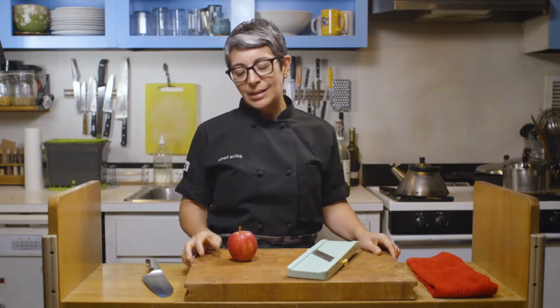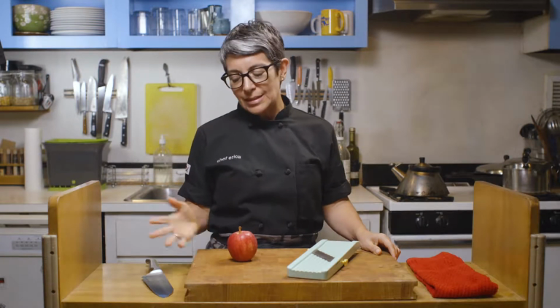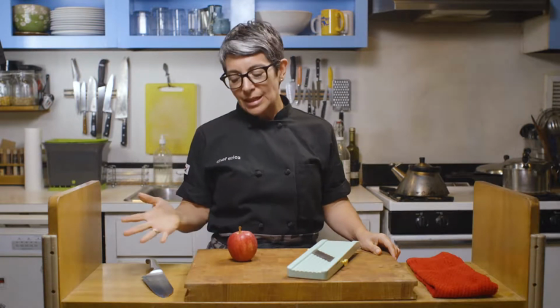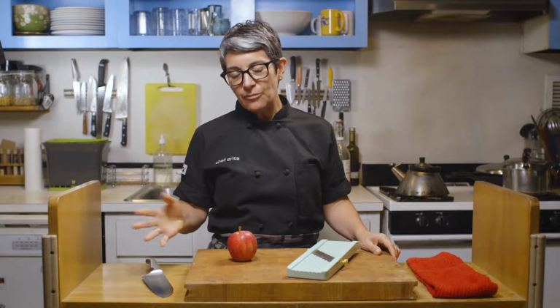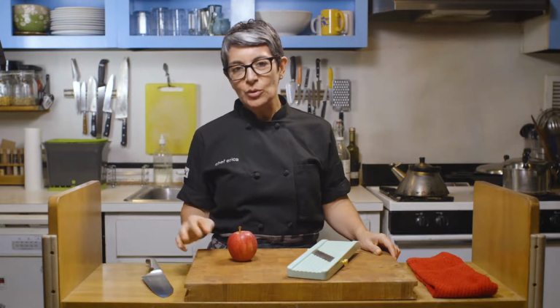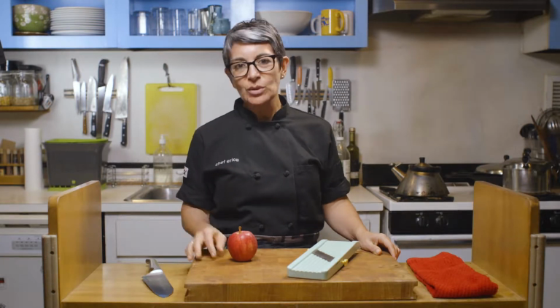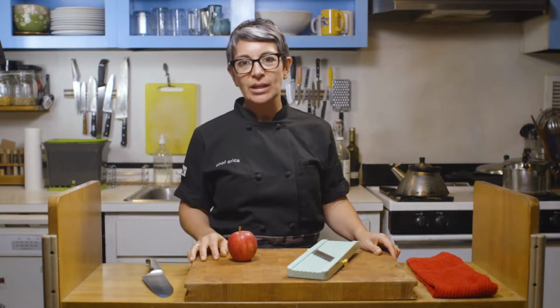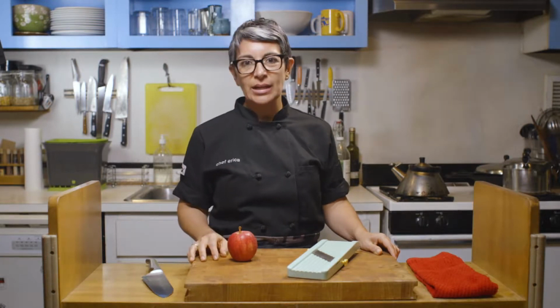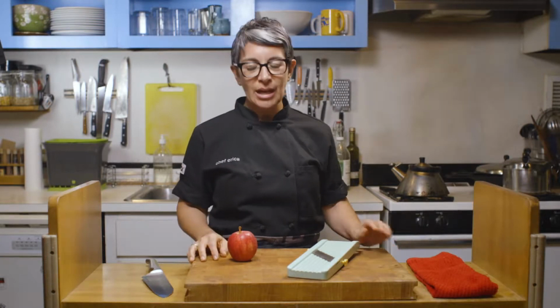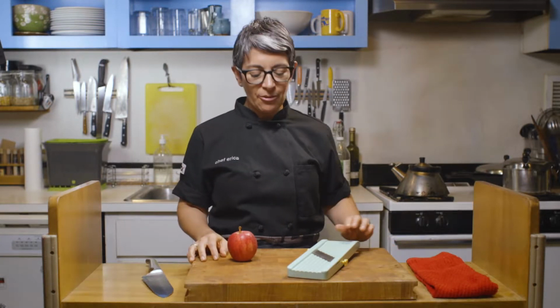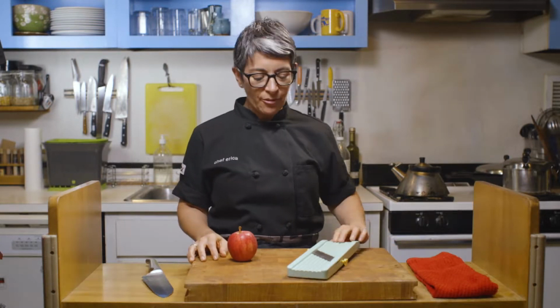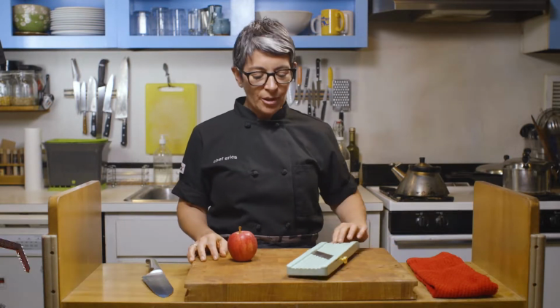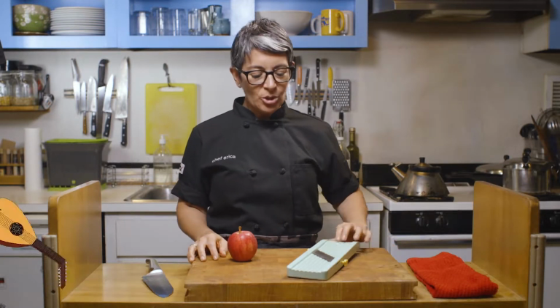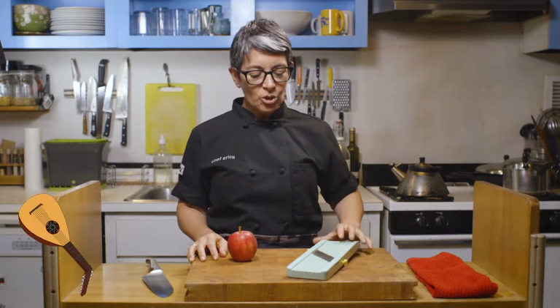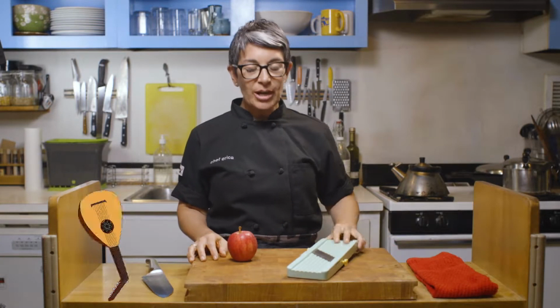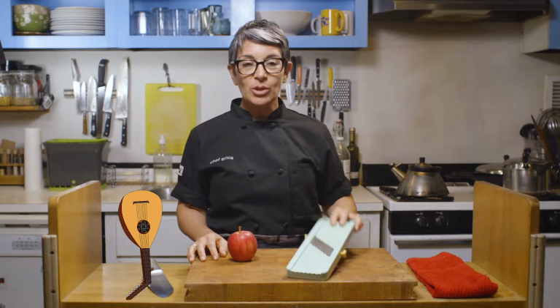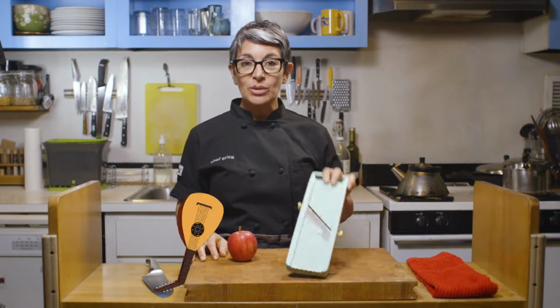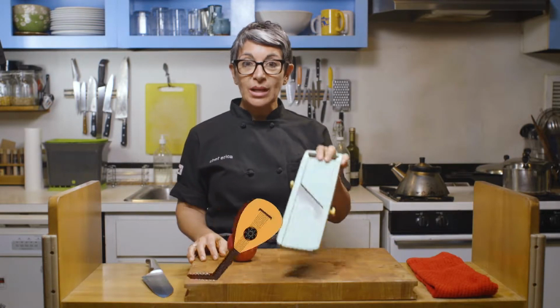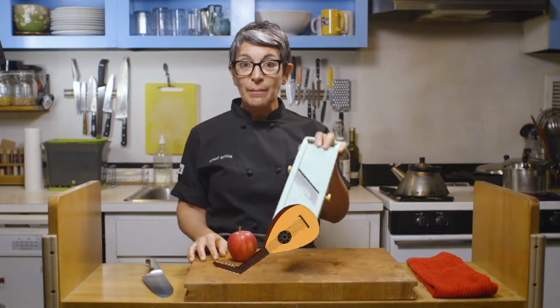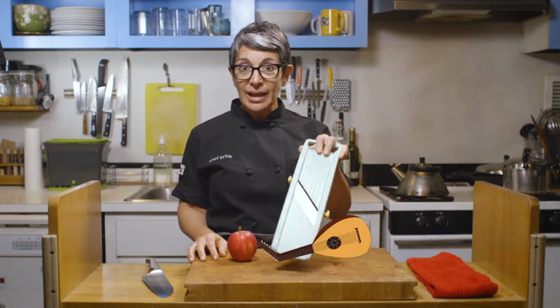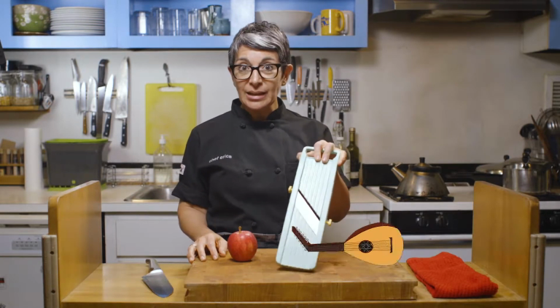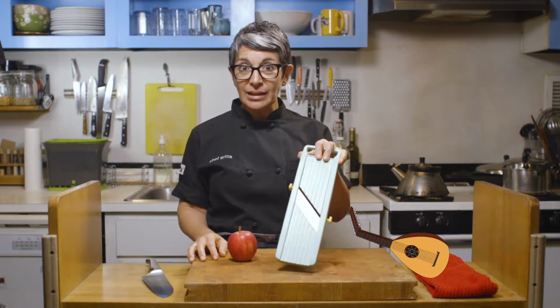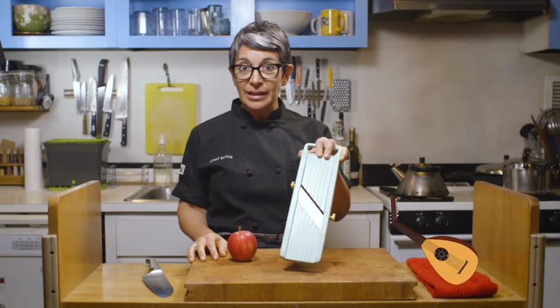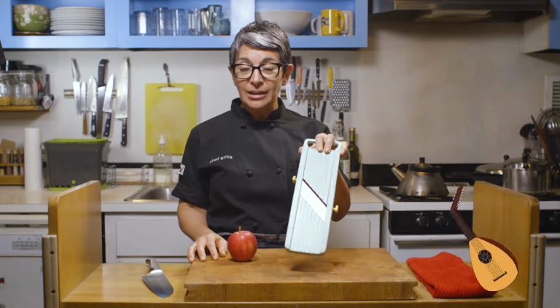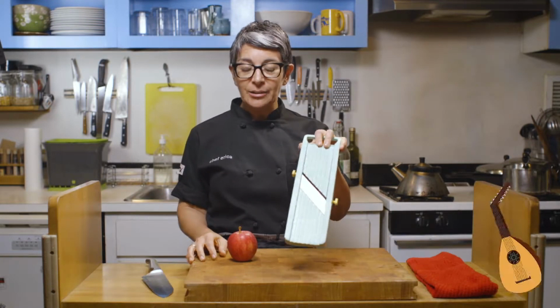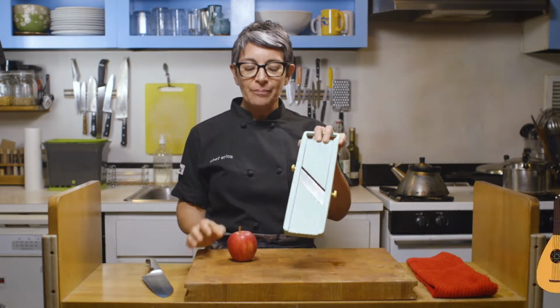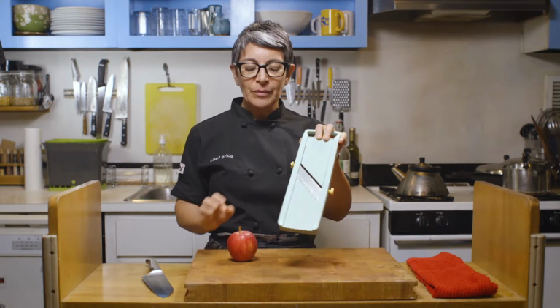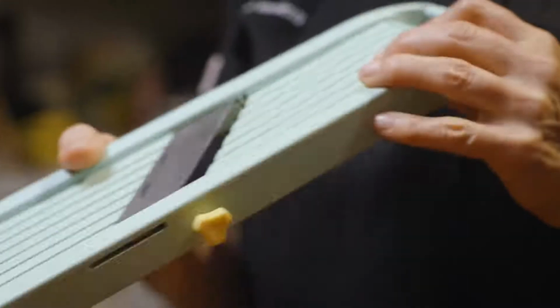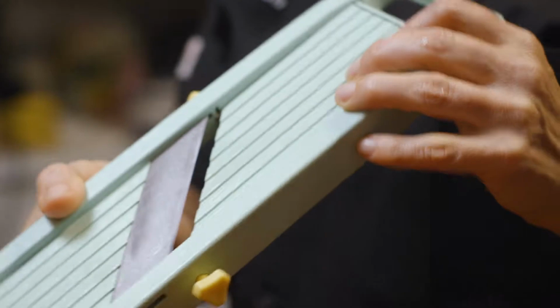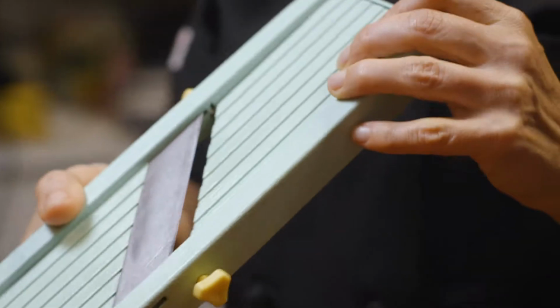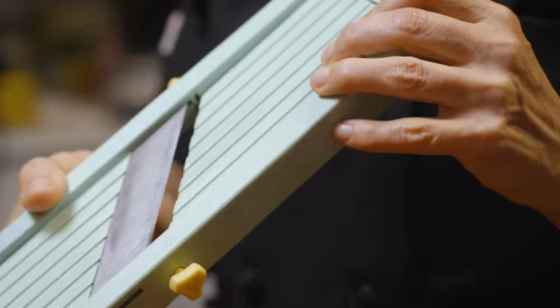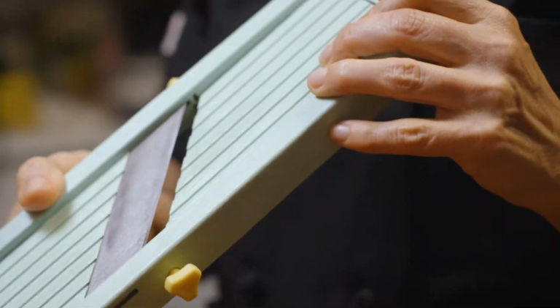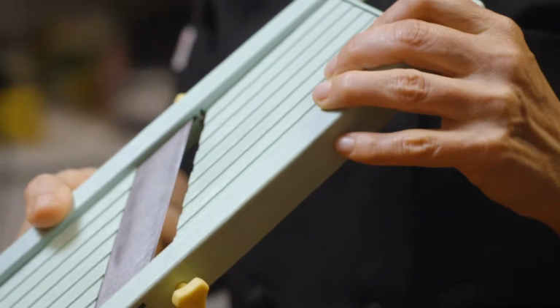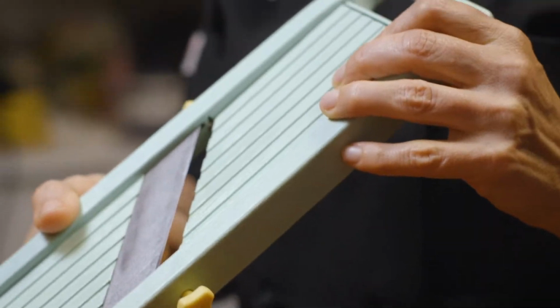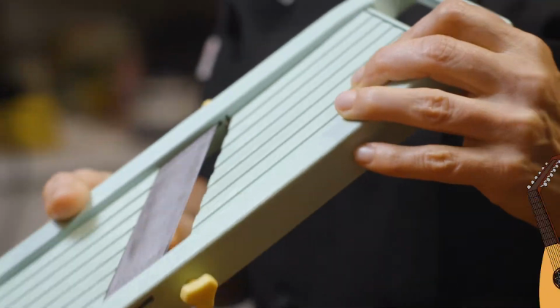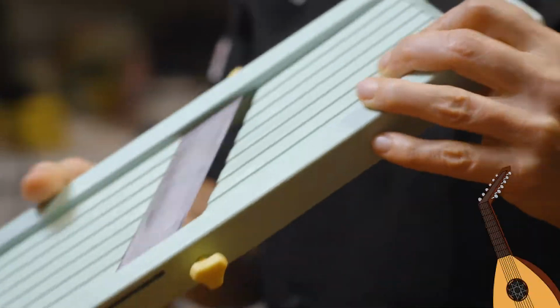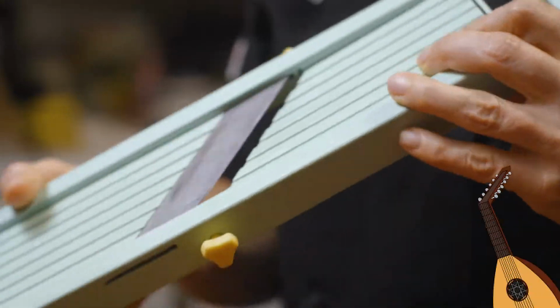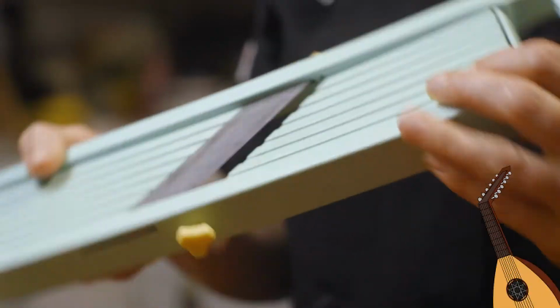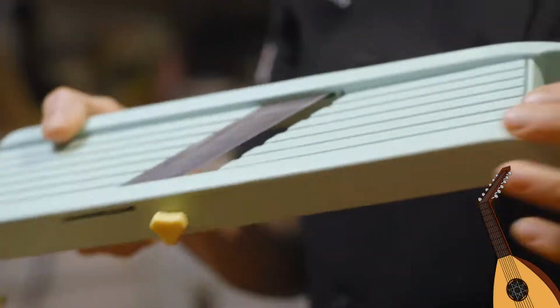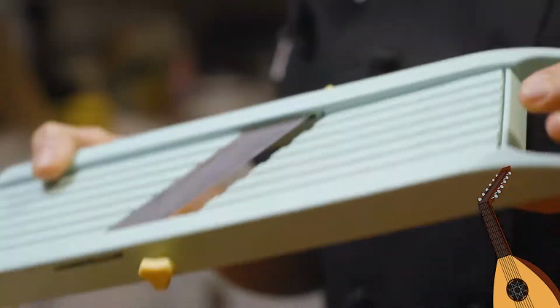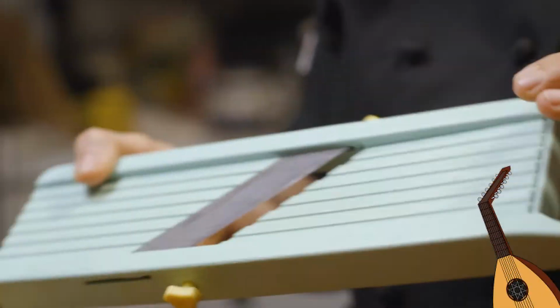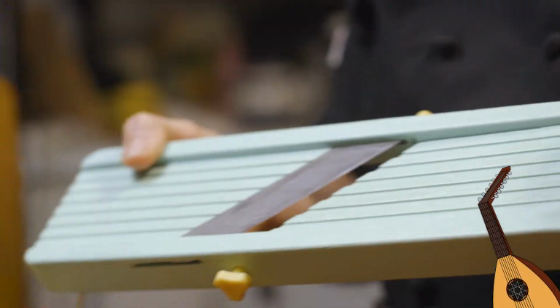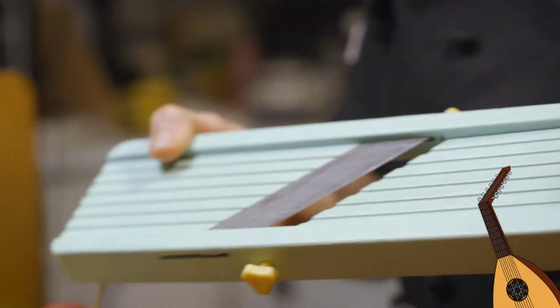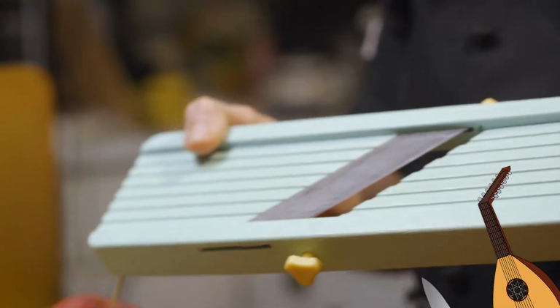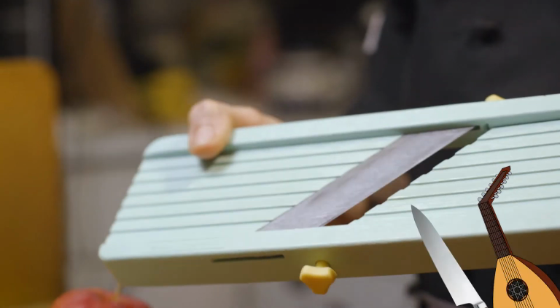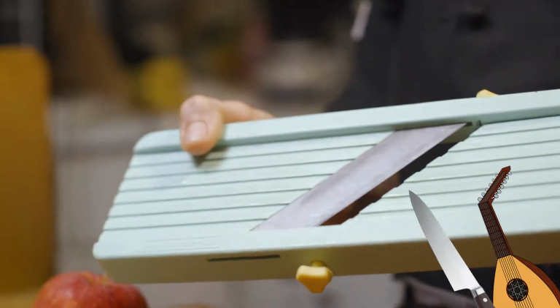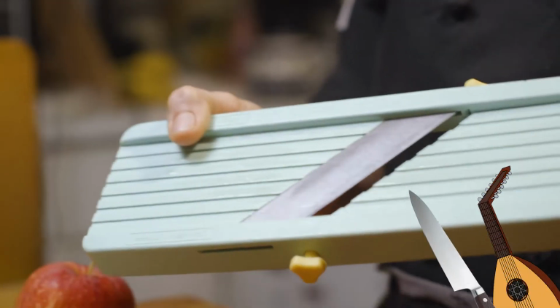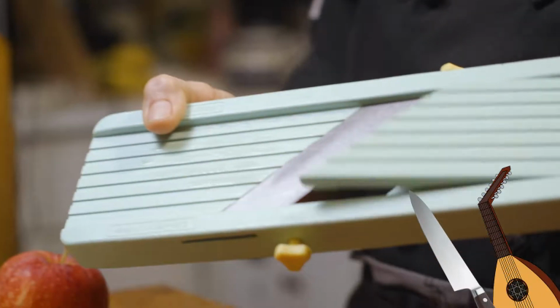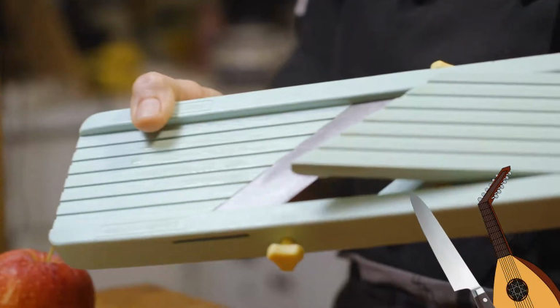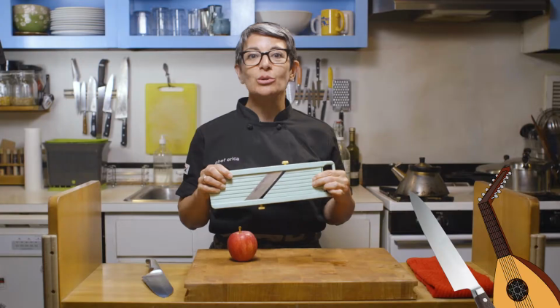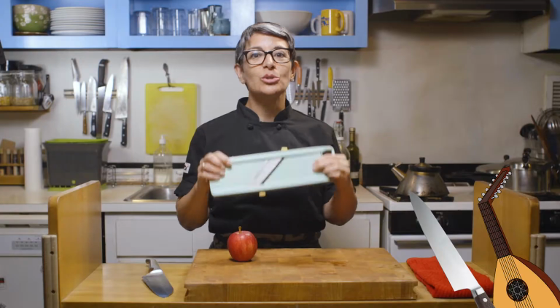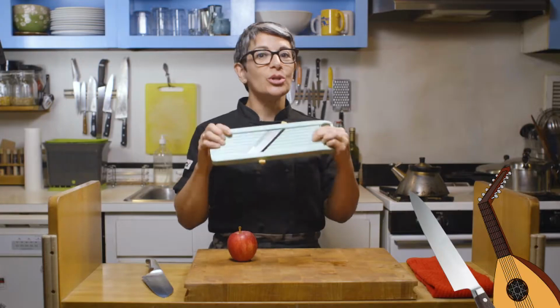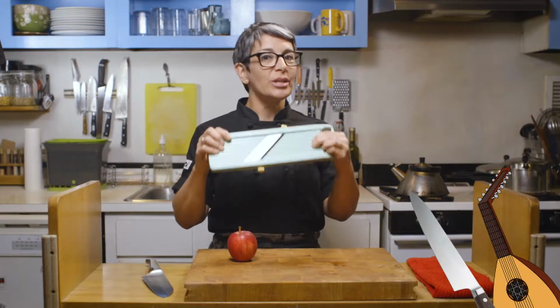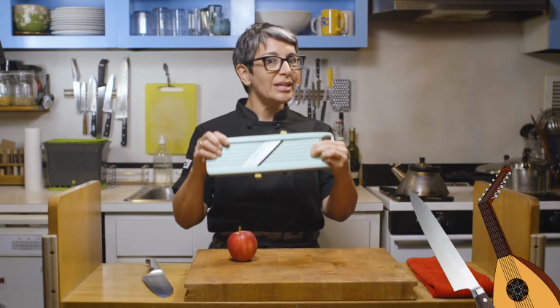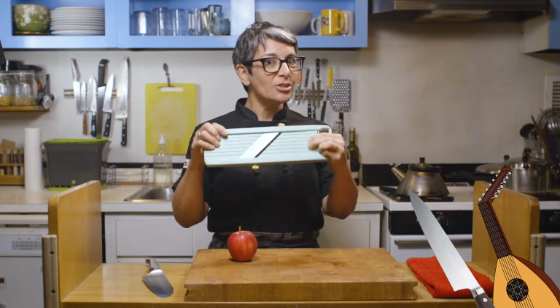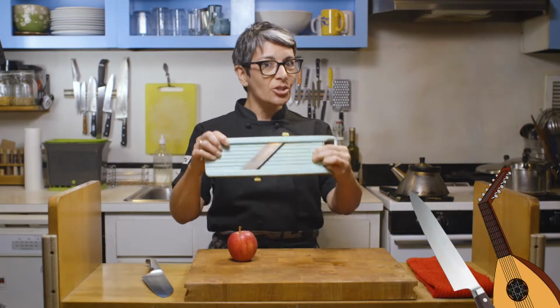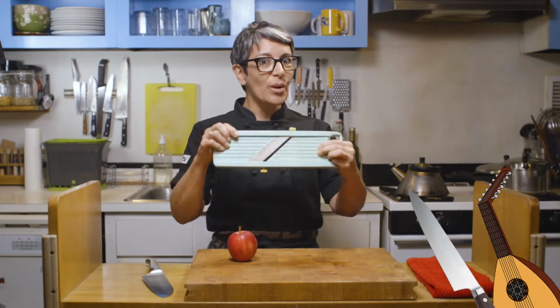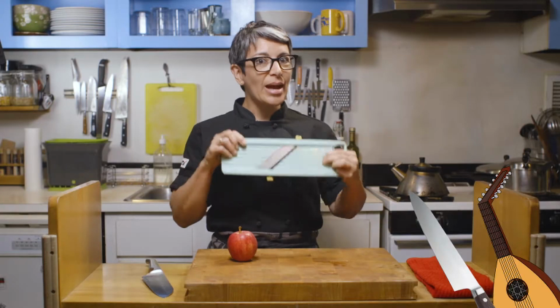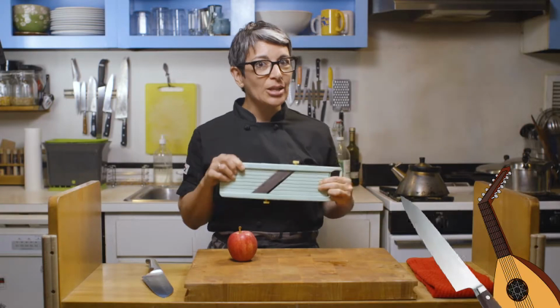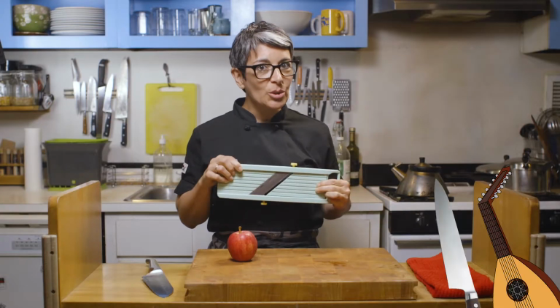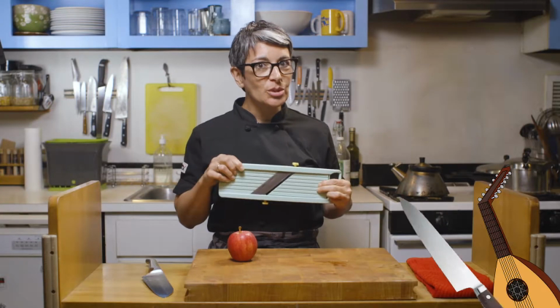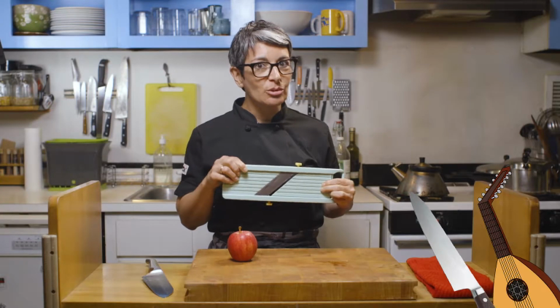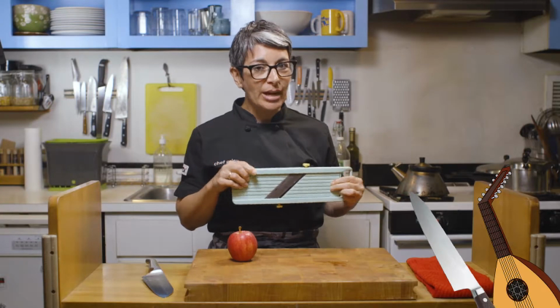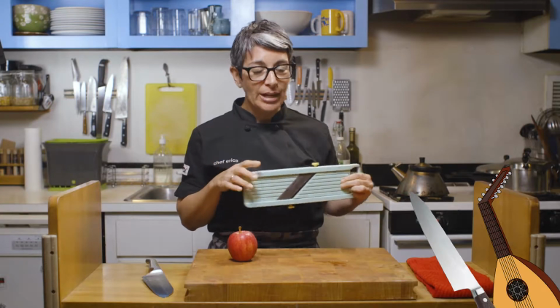Instead of using a knife, try using a mandolin. Mandolins are very scary, dangerous tools, though, so you need to know how to use it right.